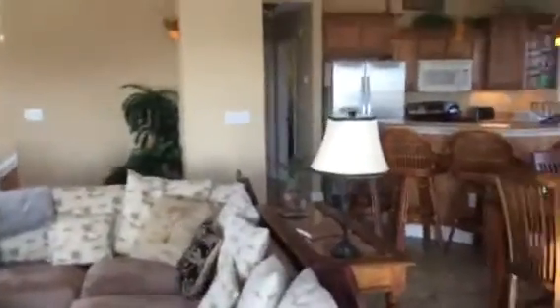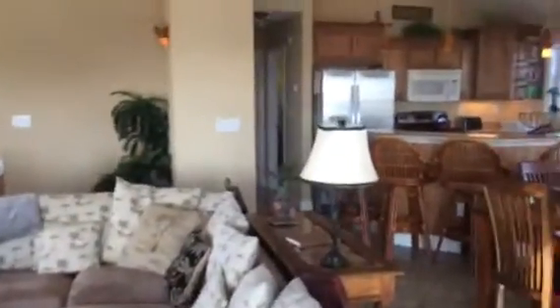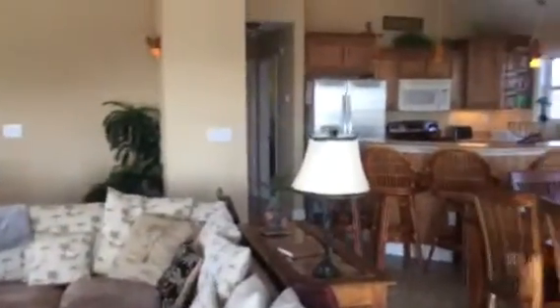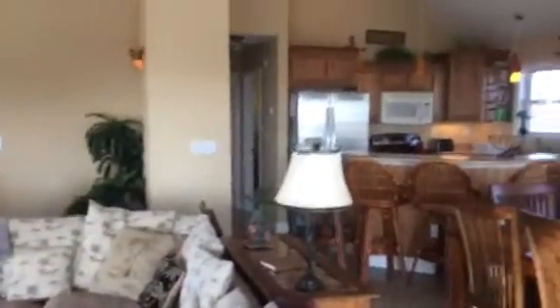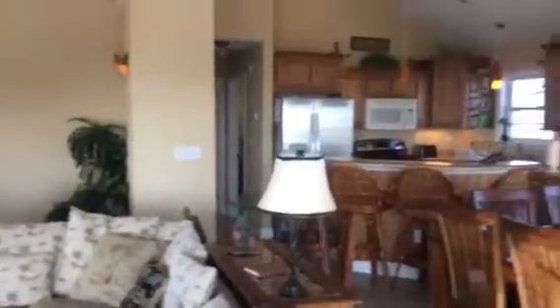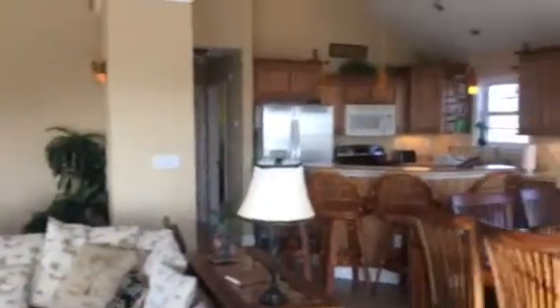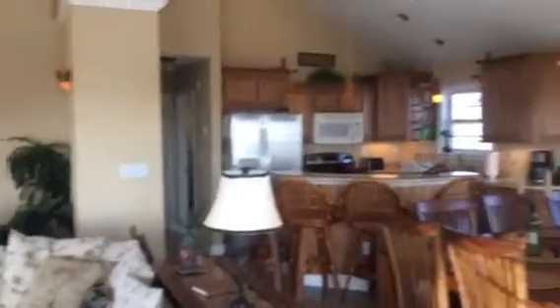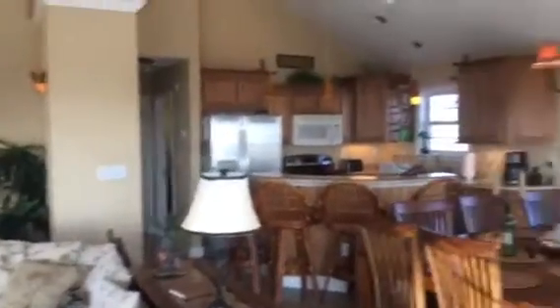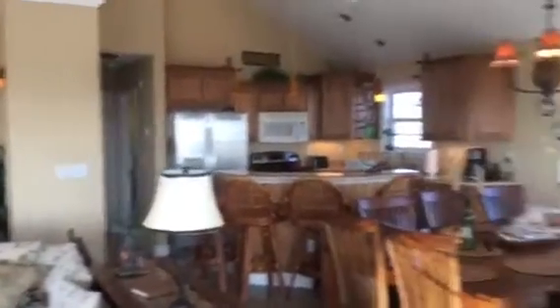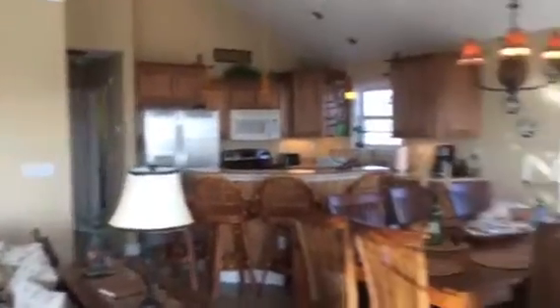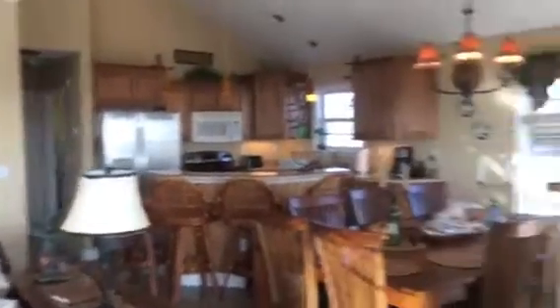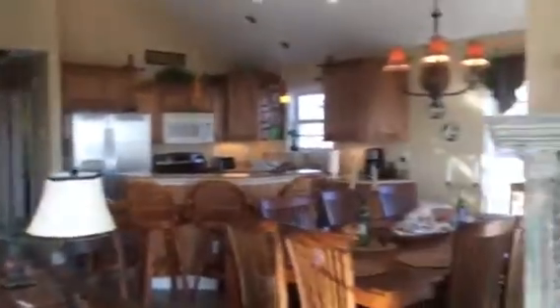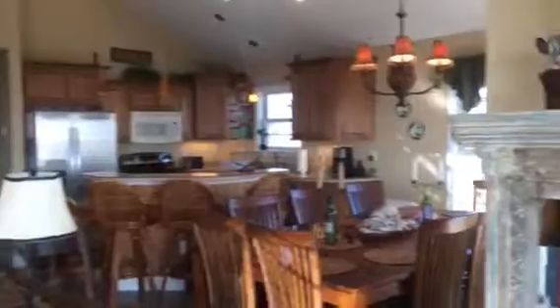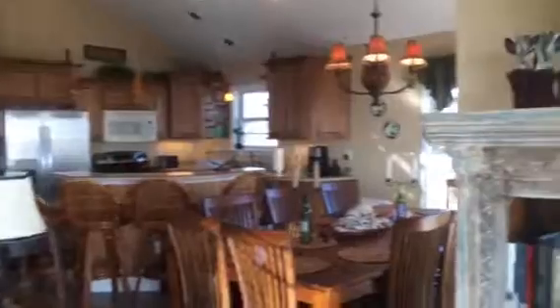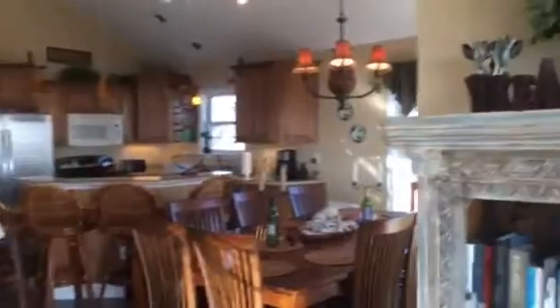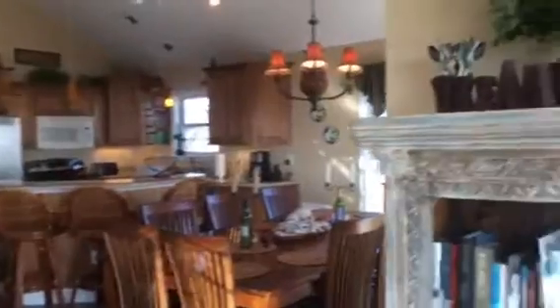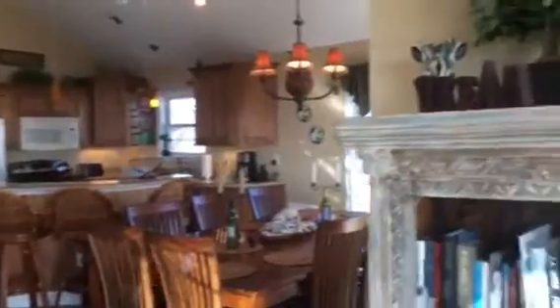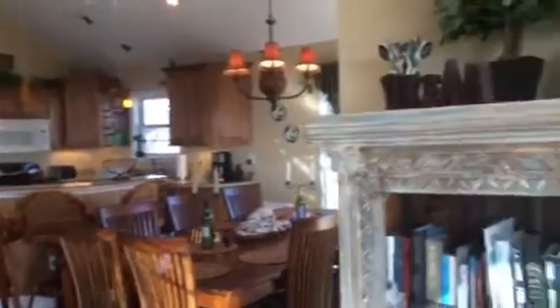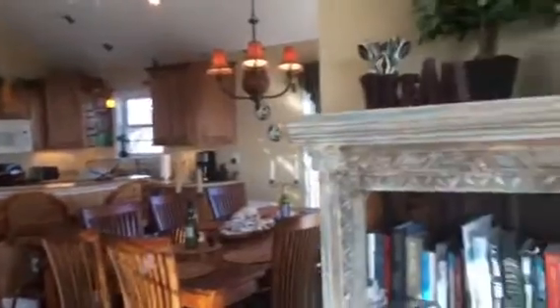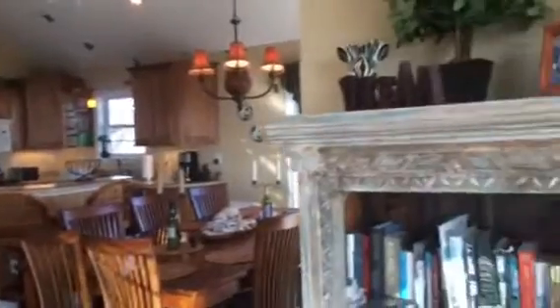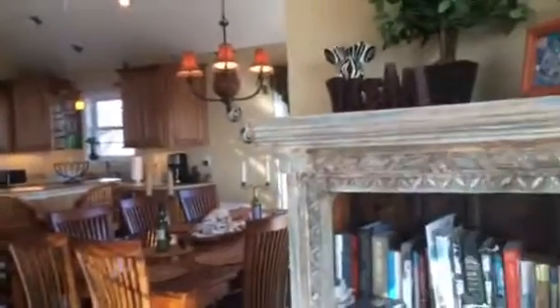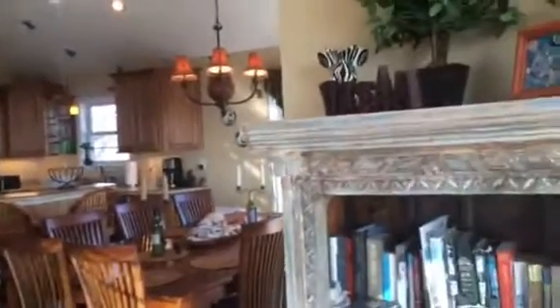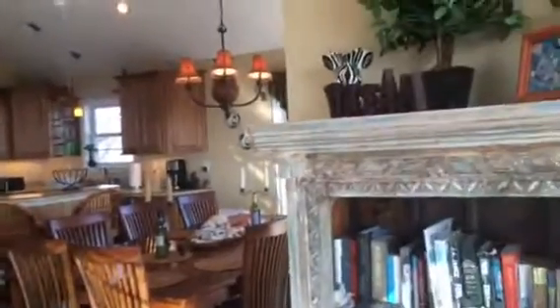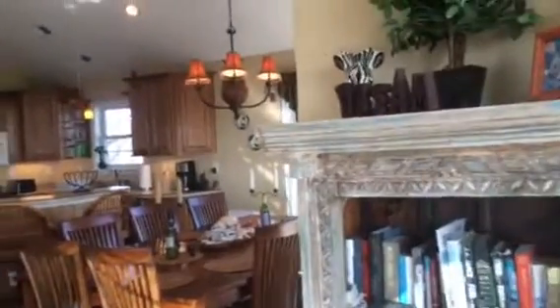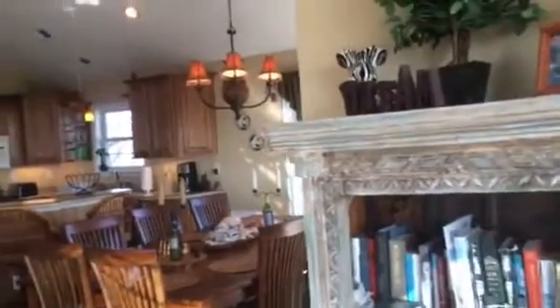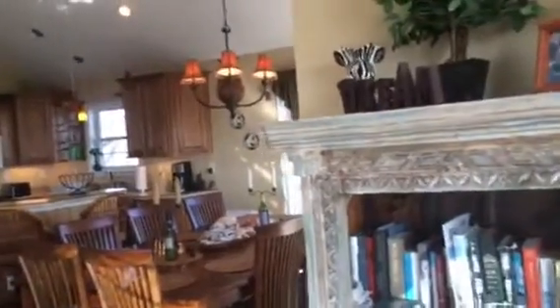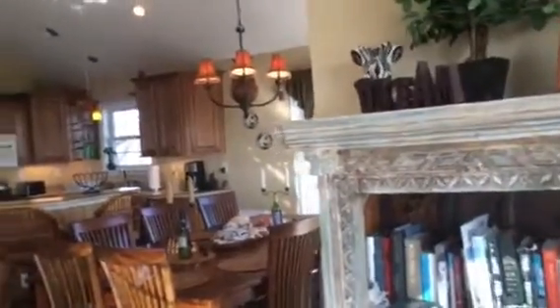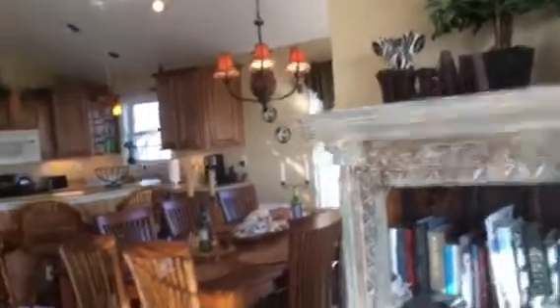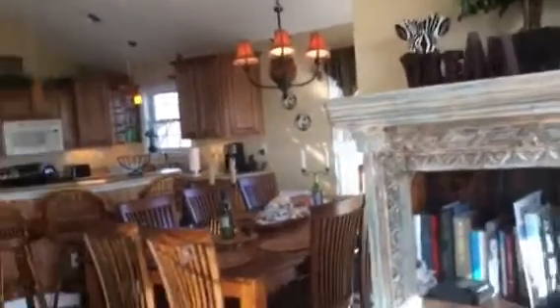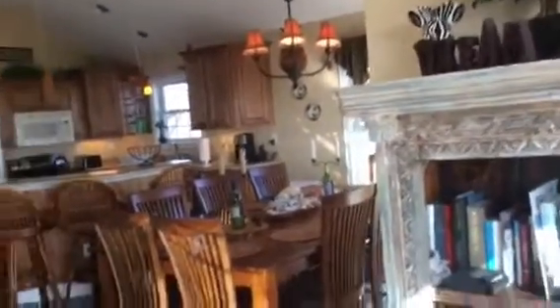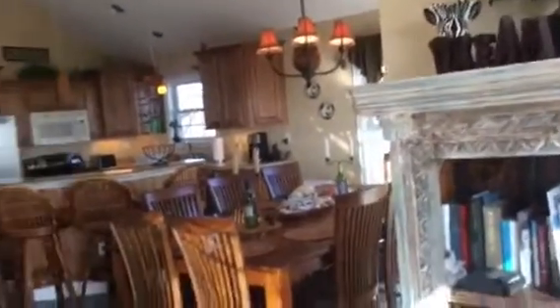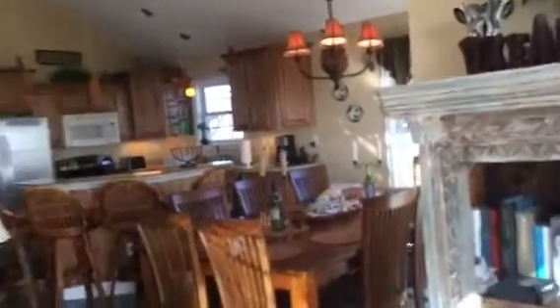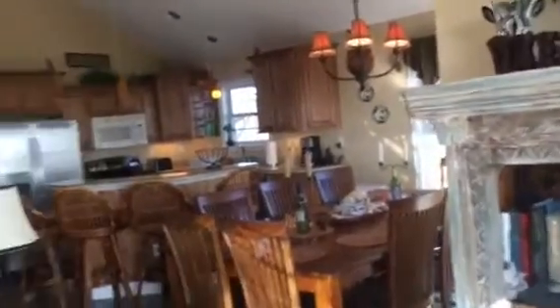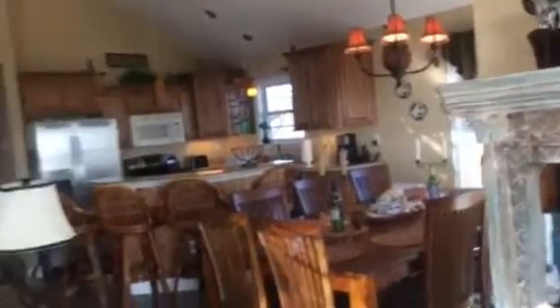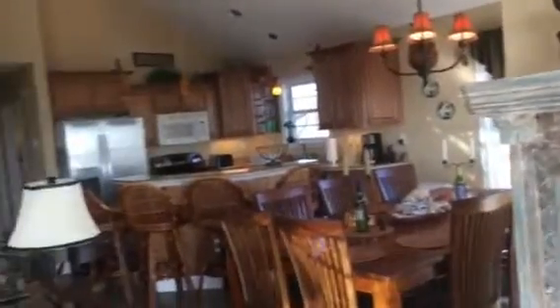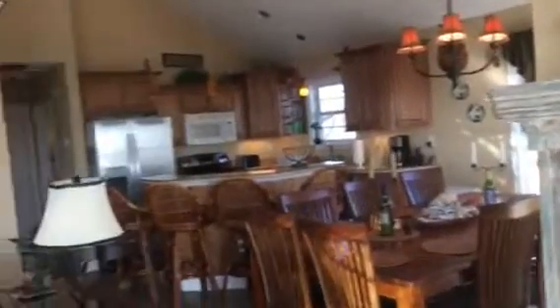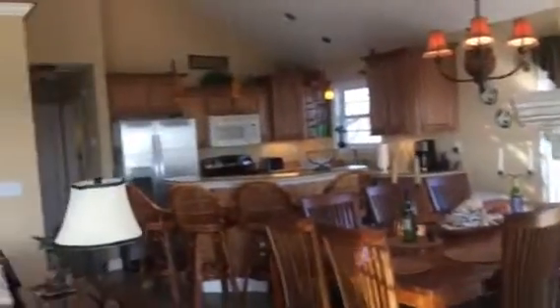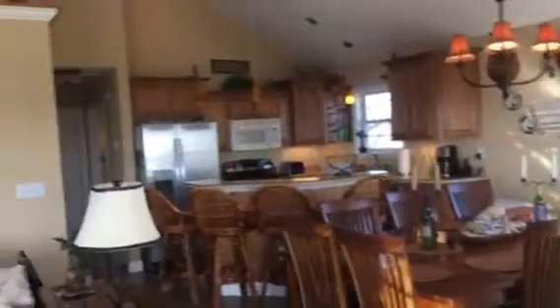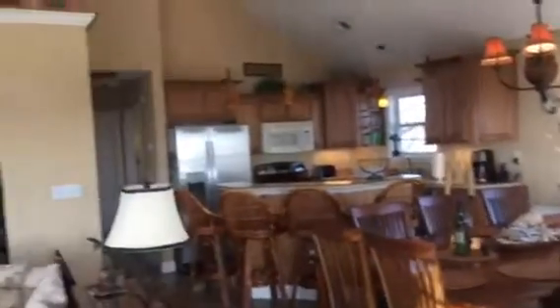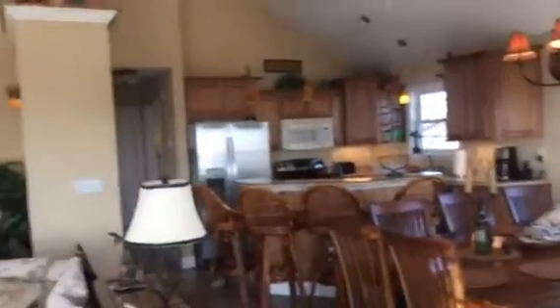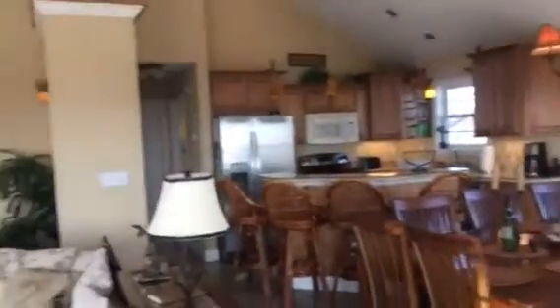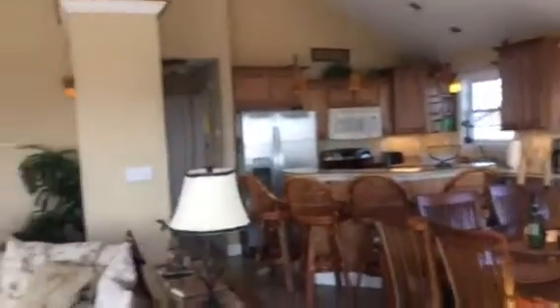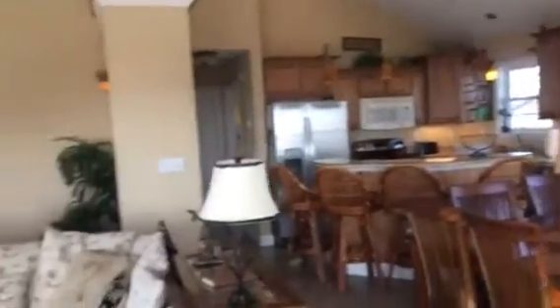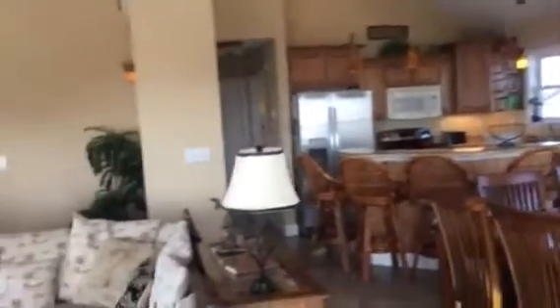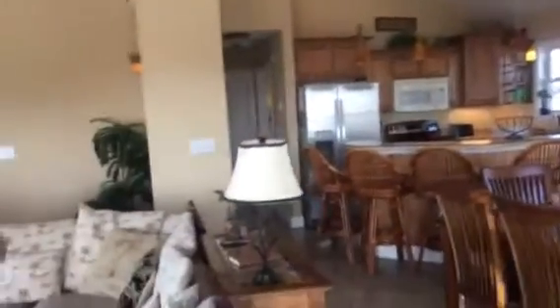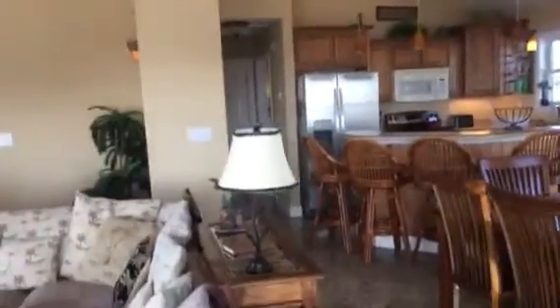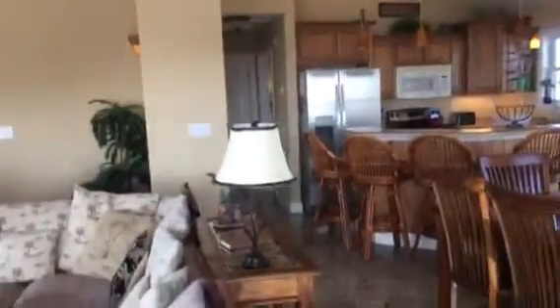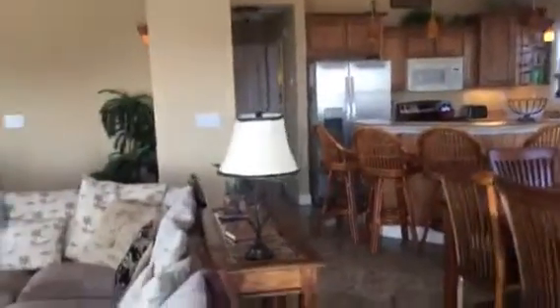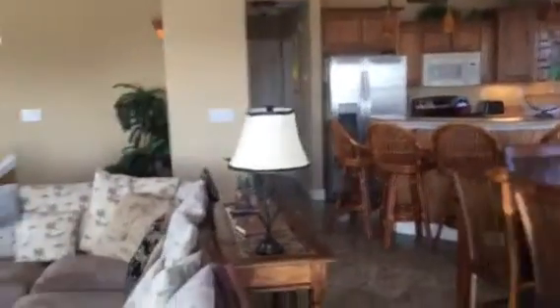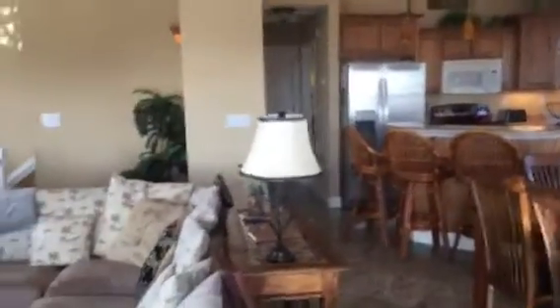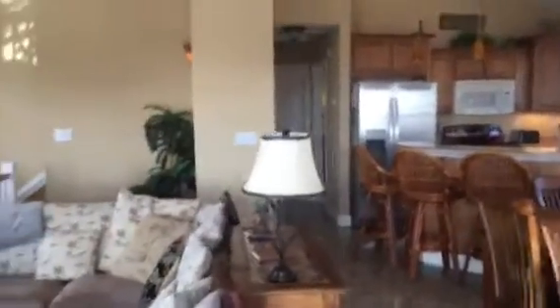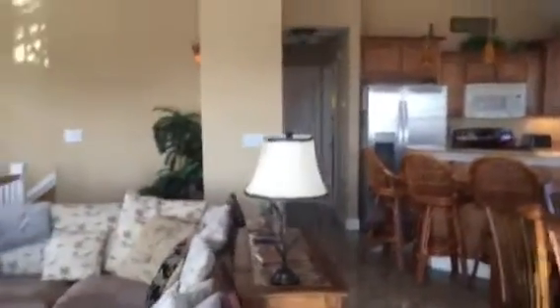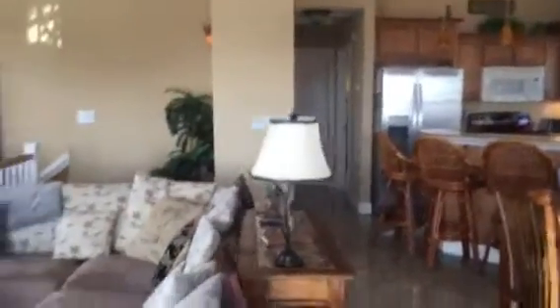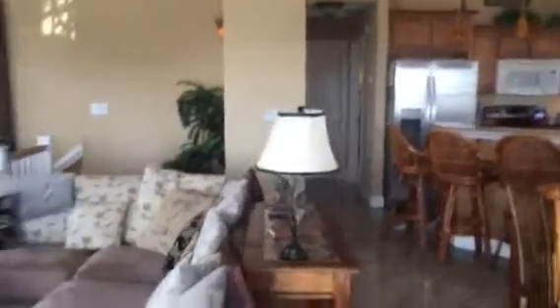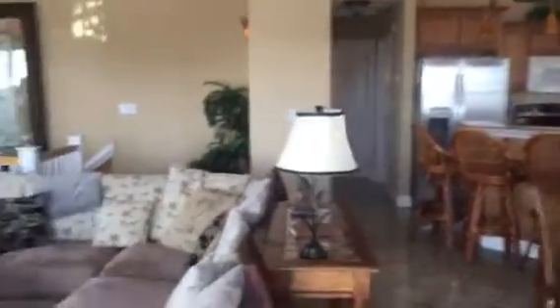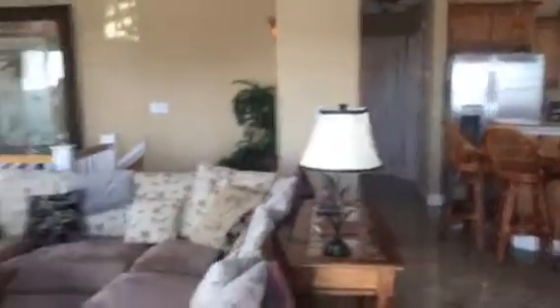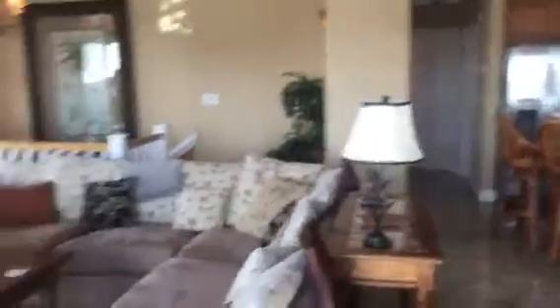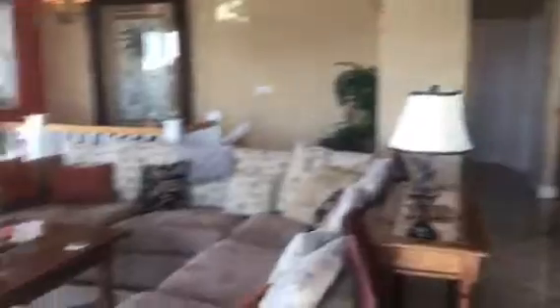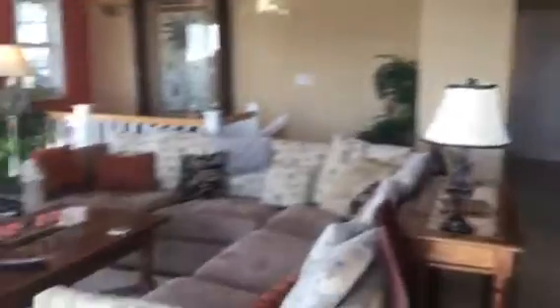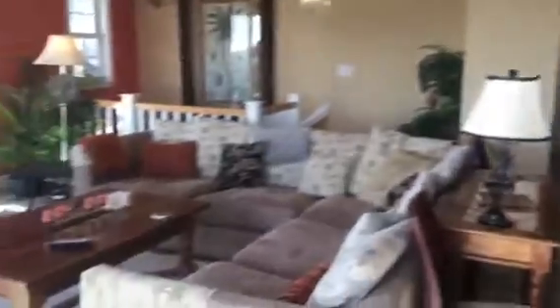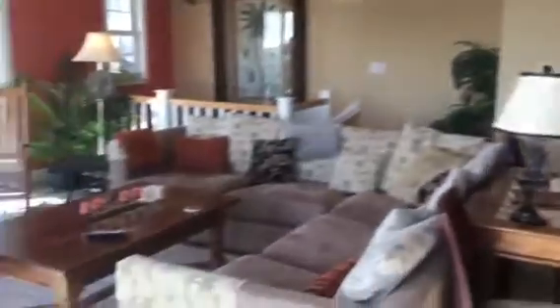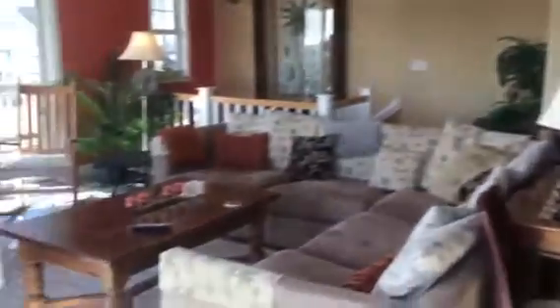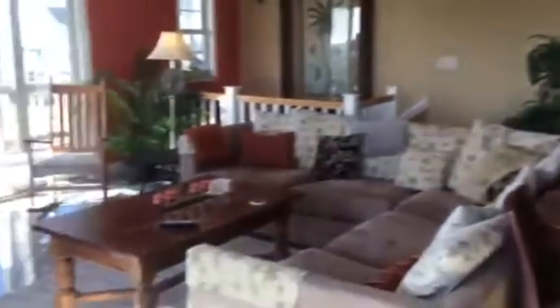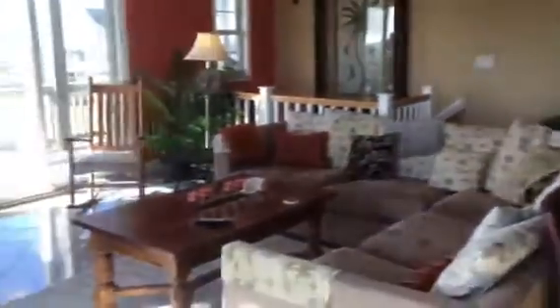This is the great room. Sitting in here, you have the wonderful ocean views.